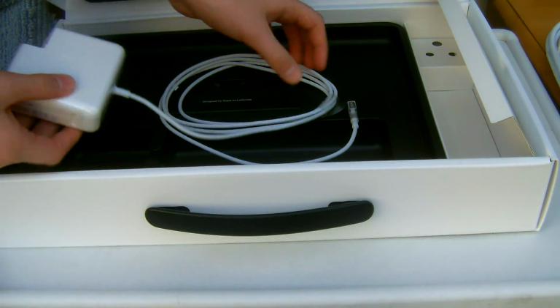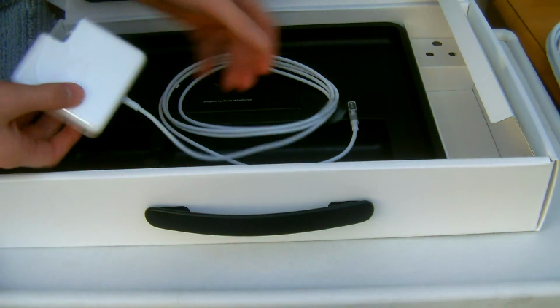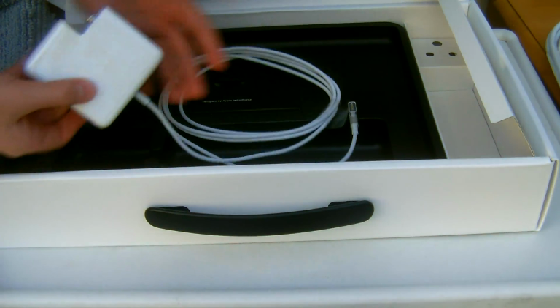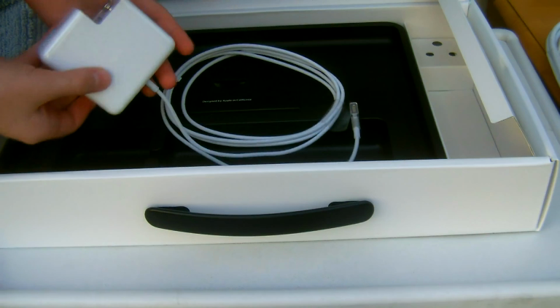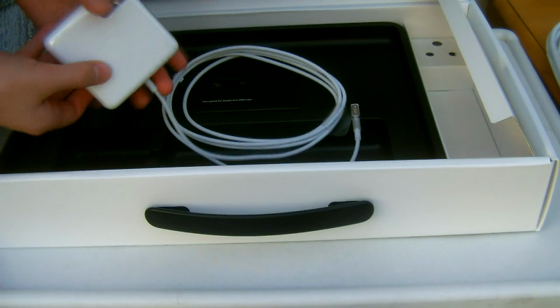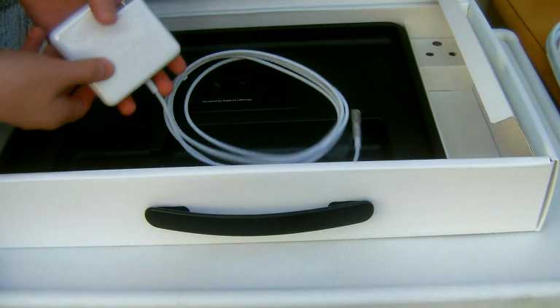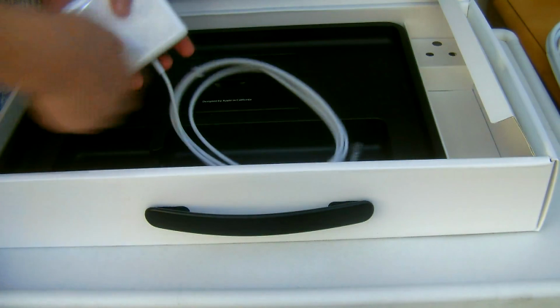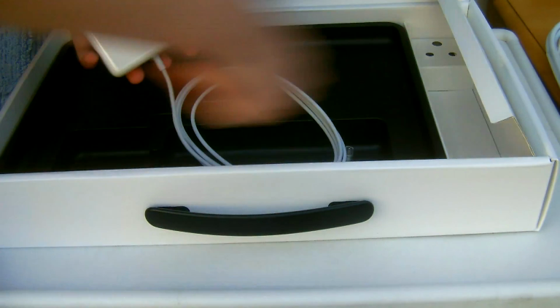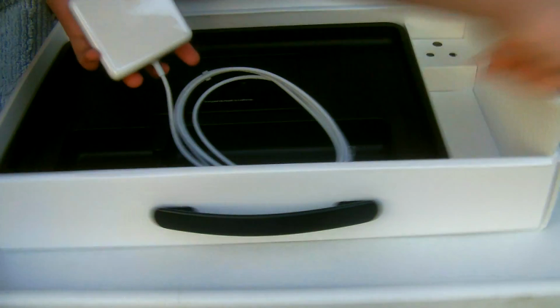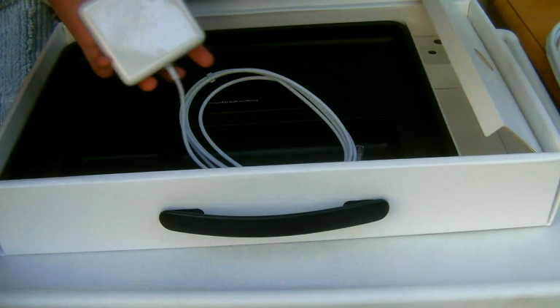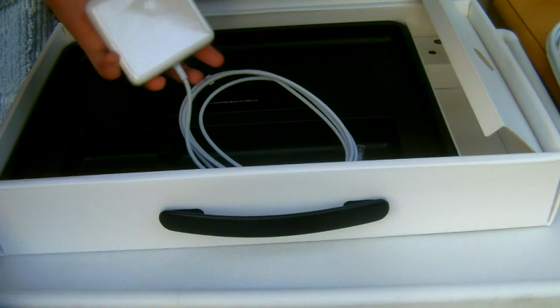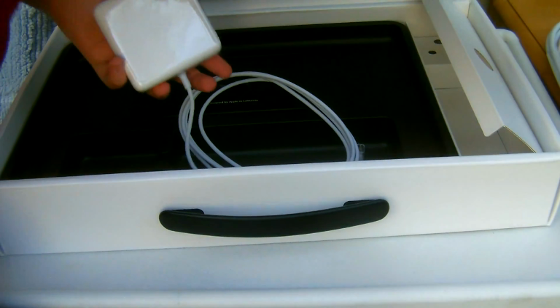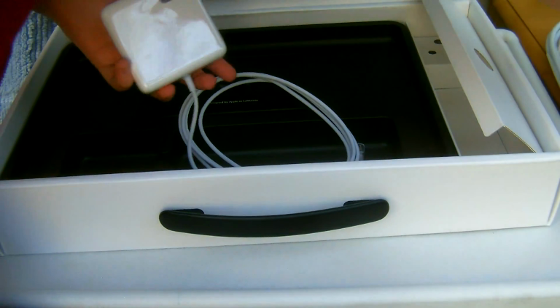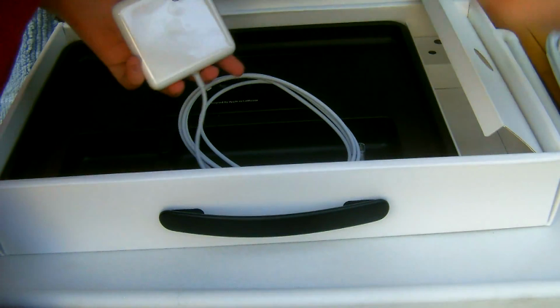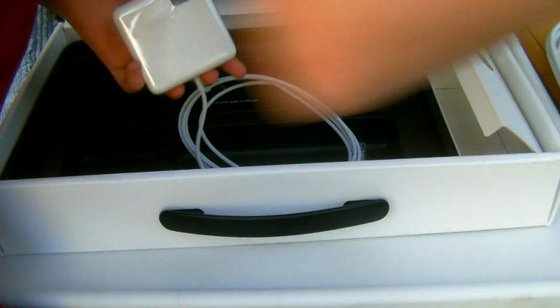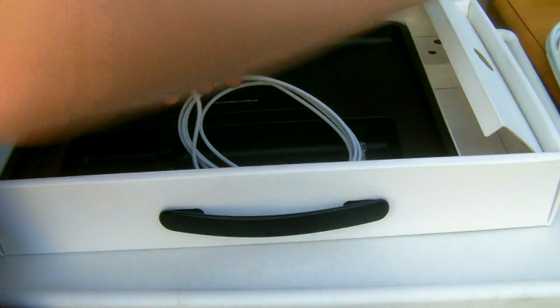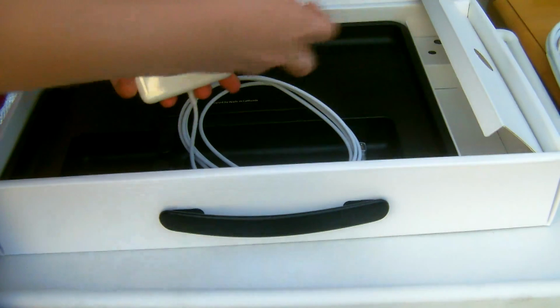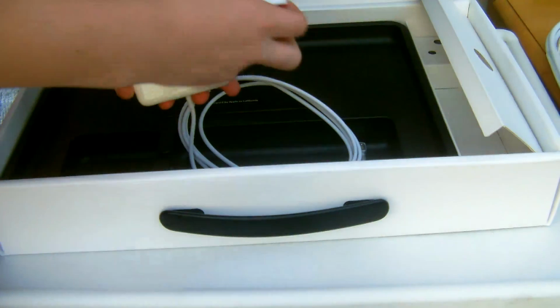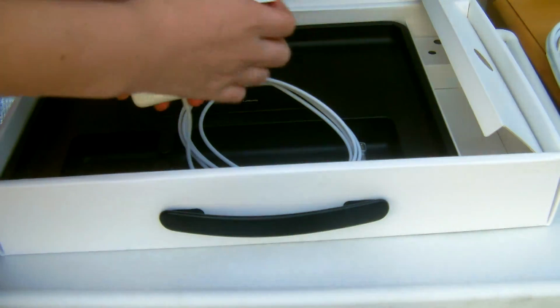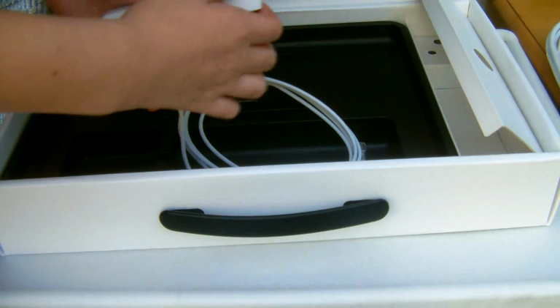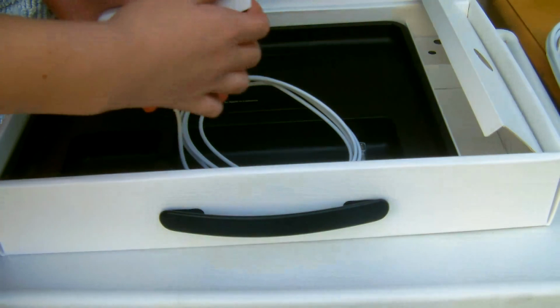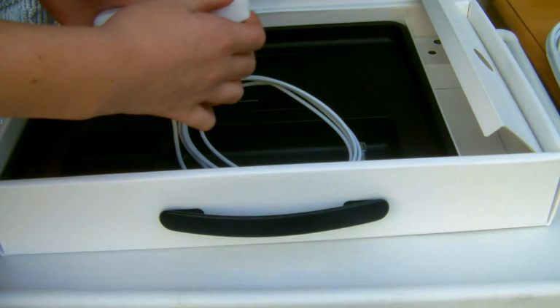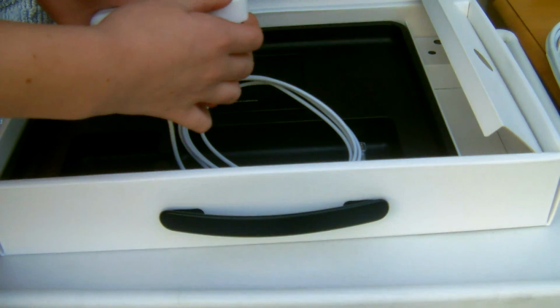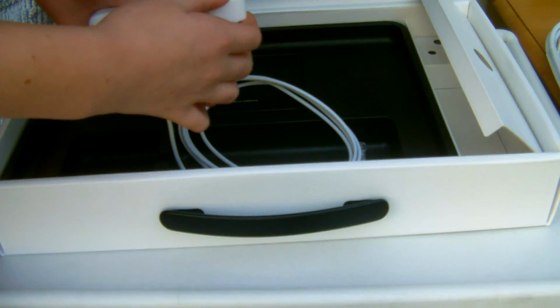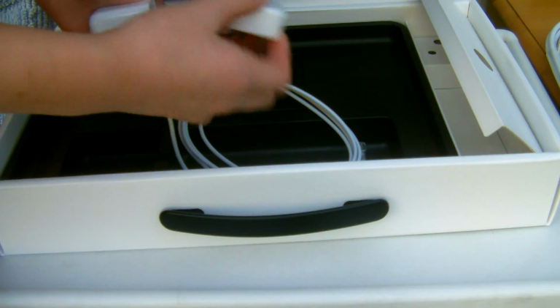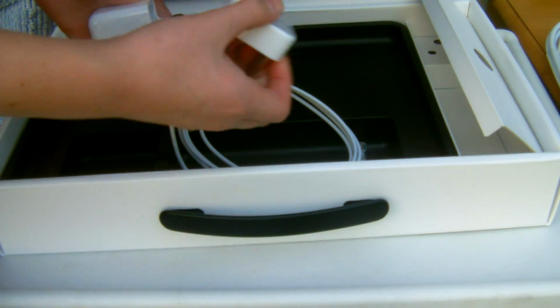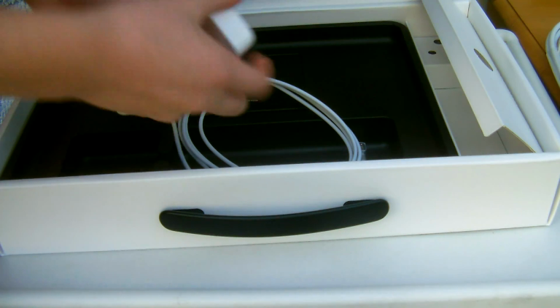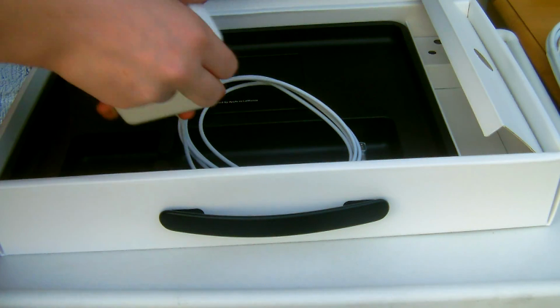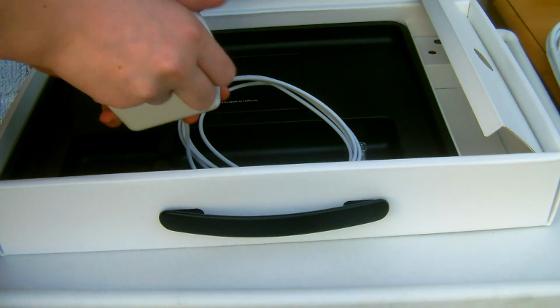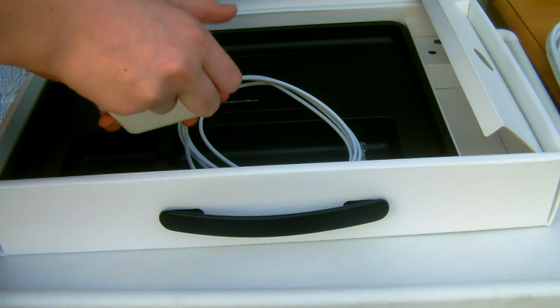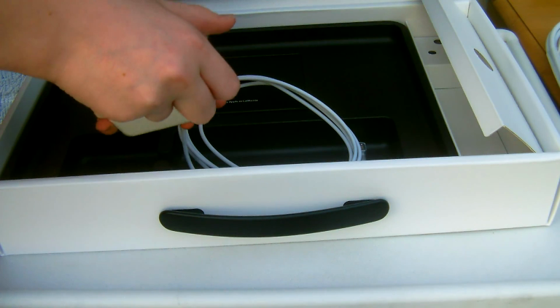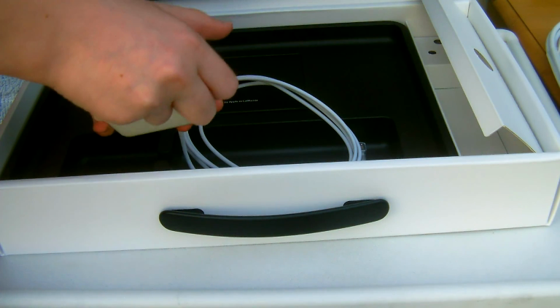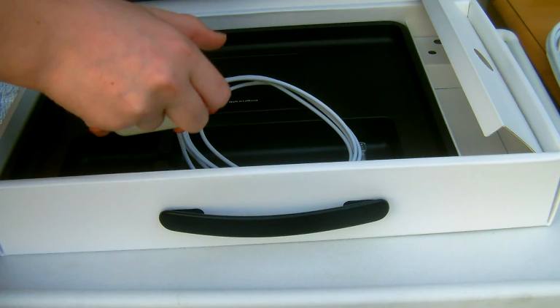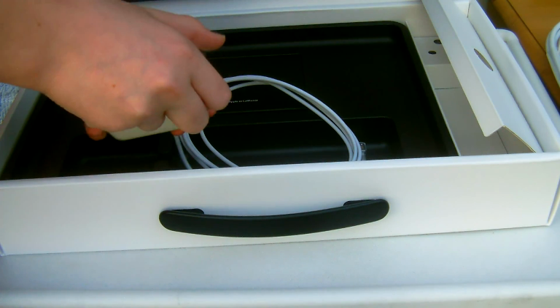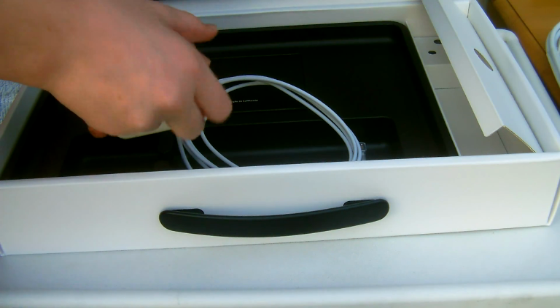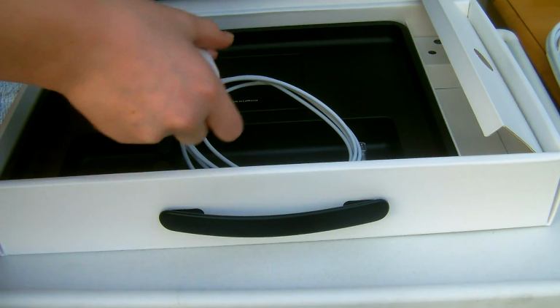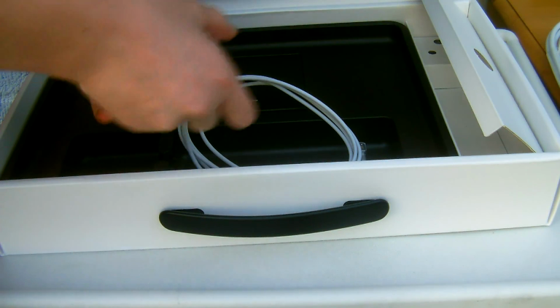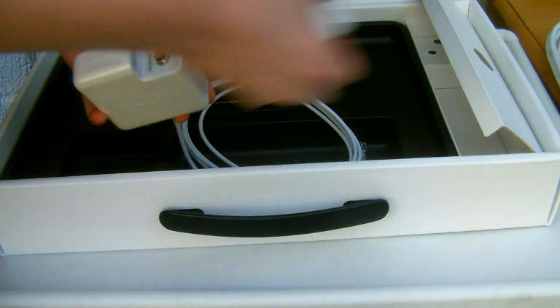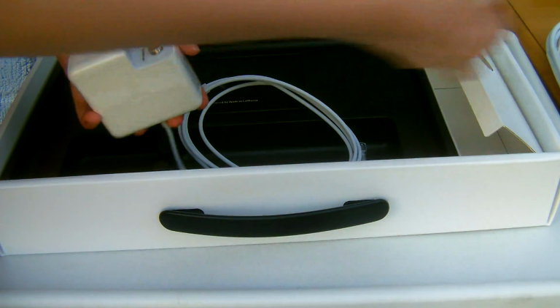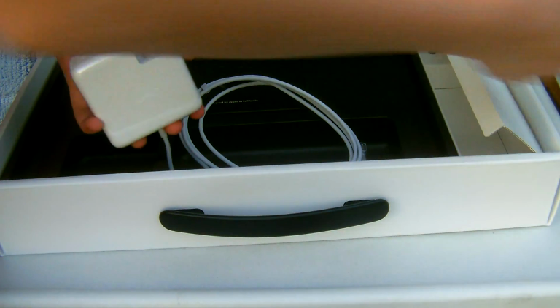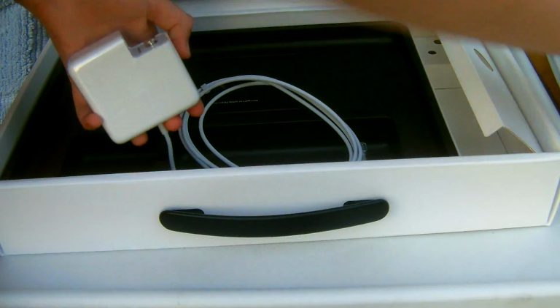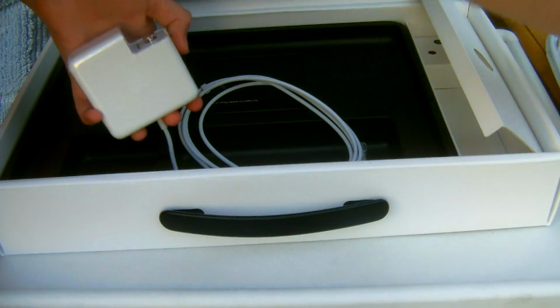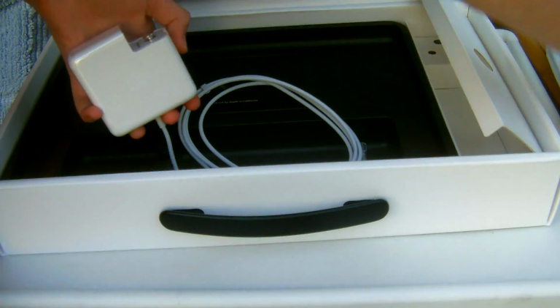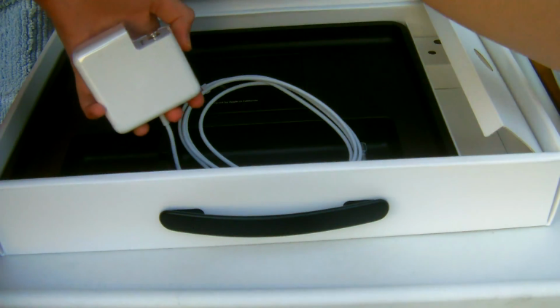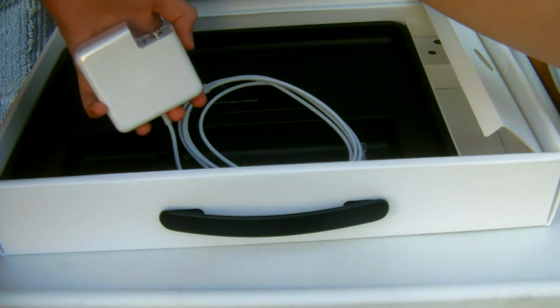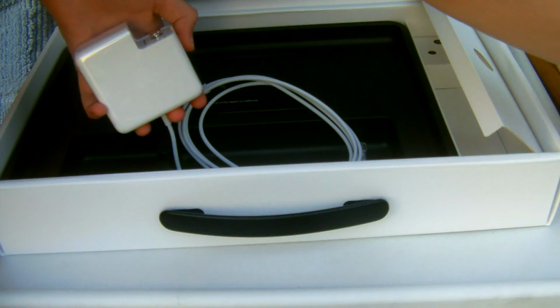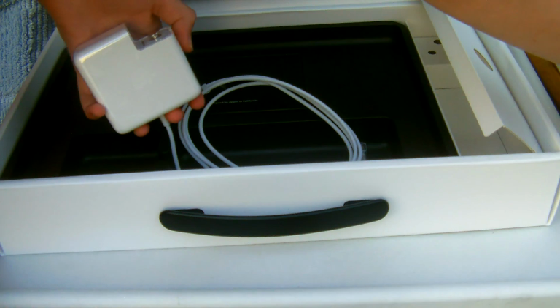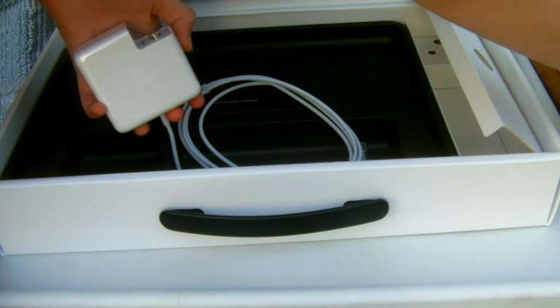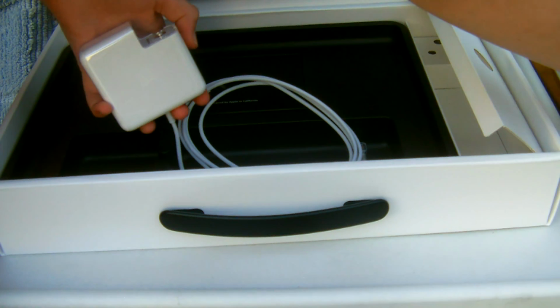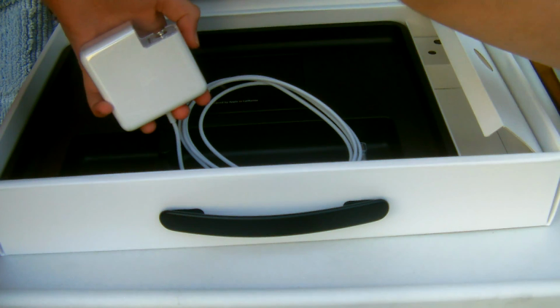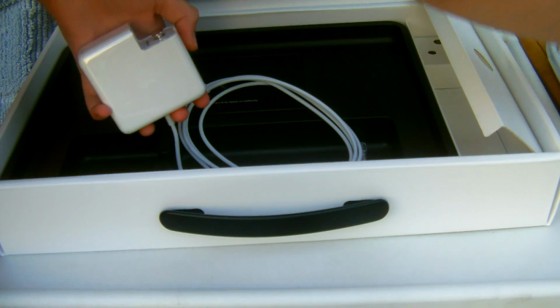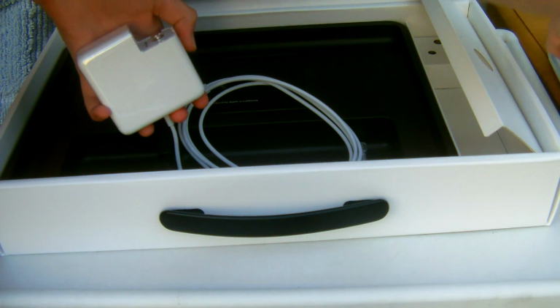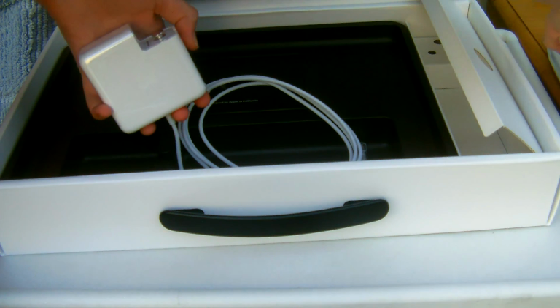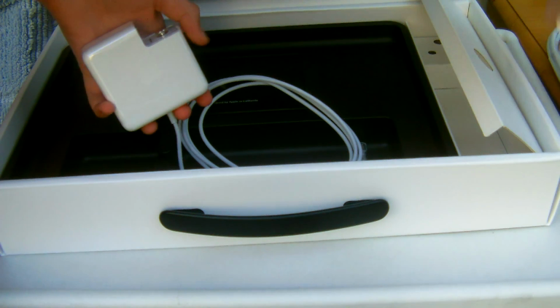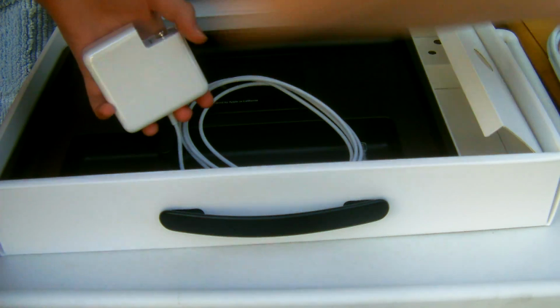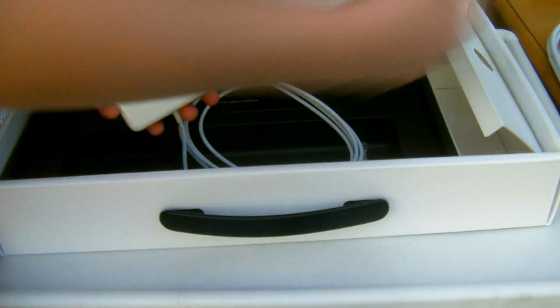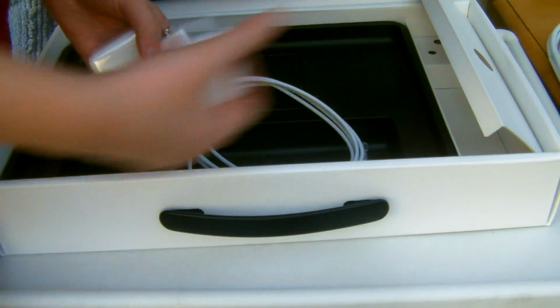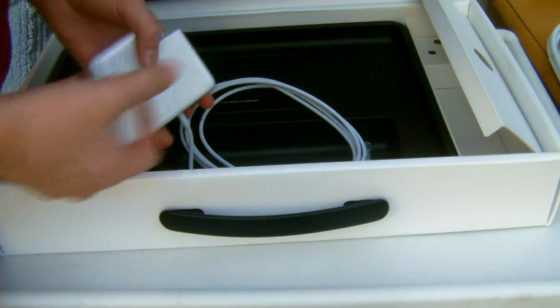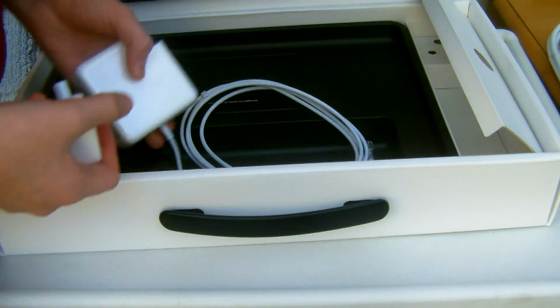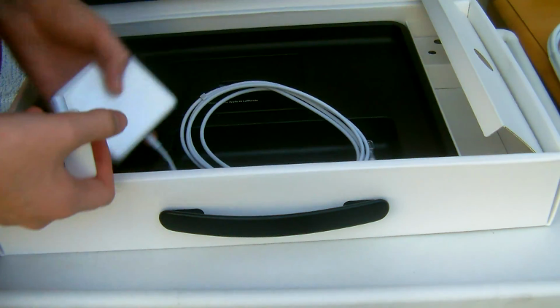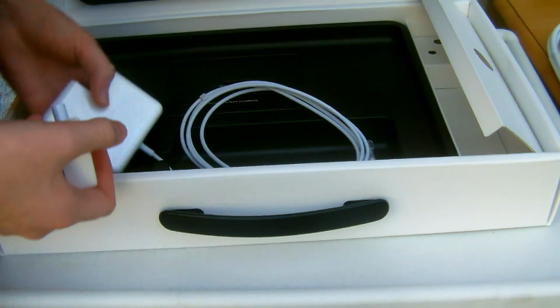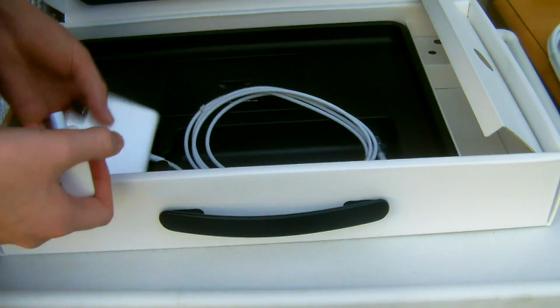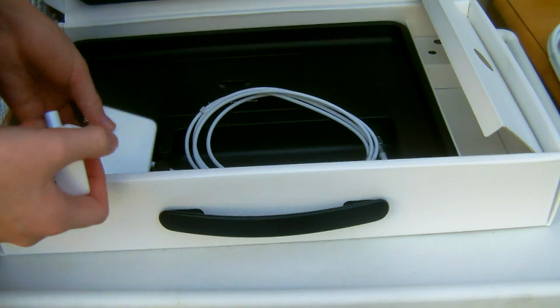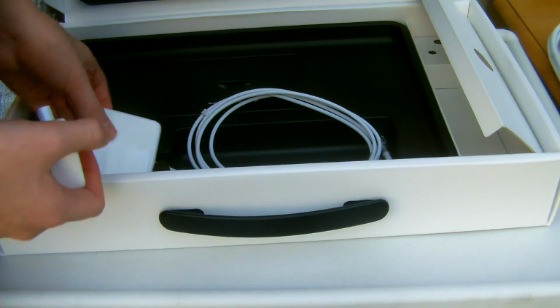Here we have the MagSafe connector — you plug it in like that. Or you could use the extension cable if you want a bit longer reach.